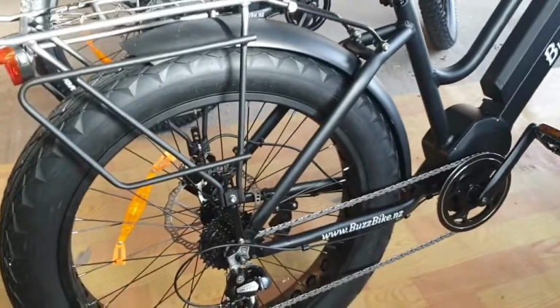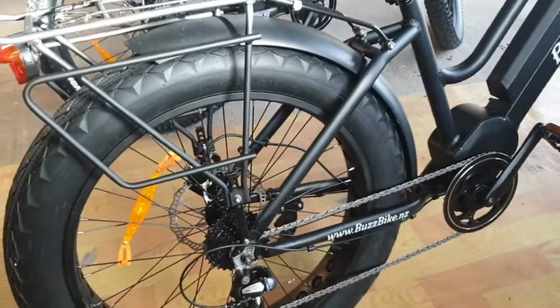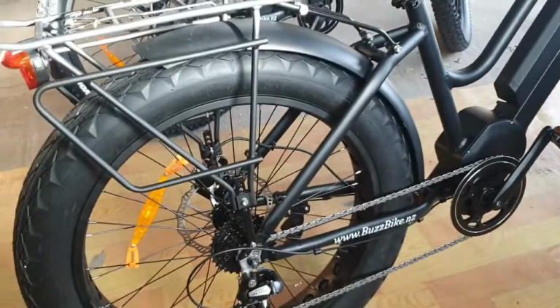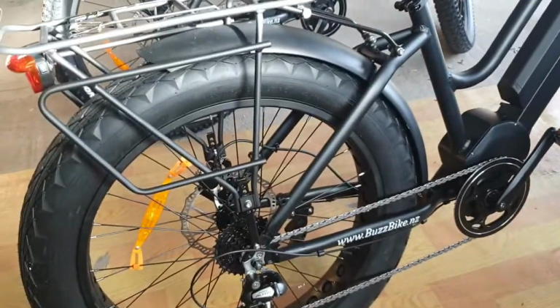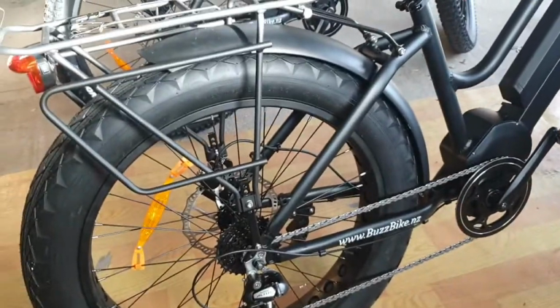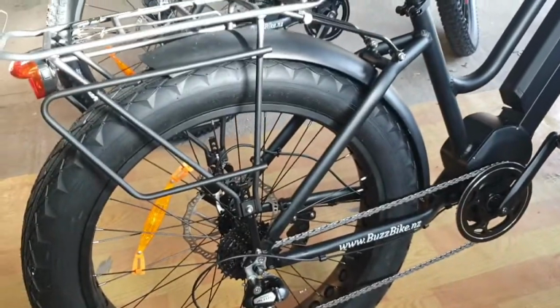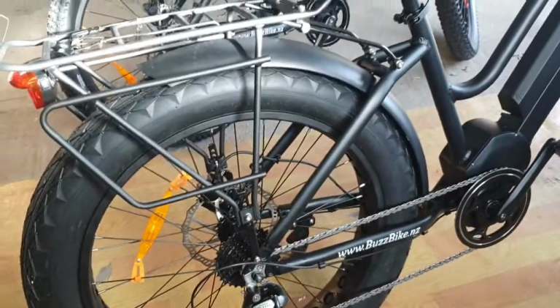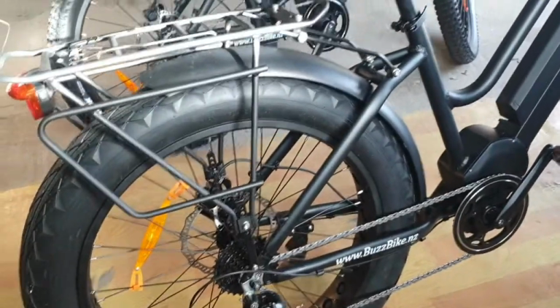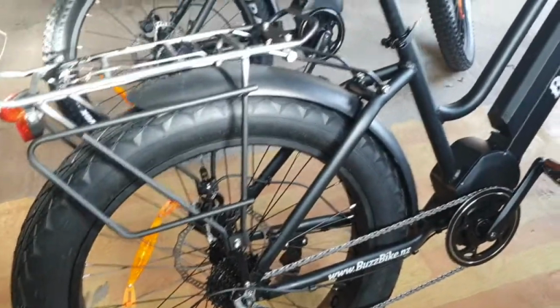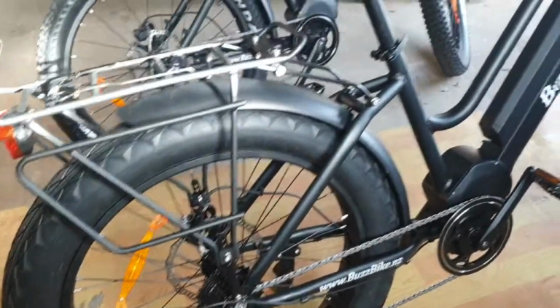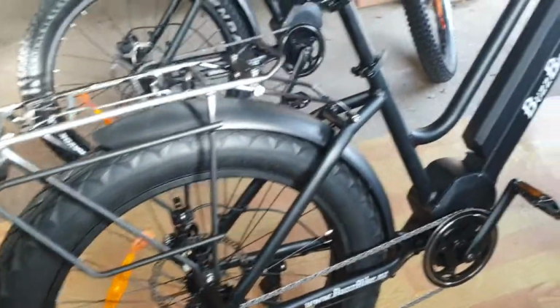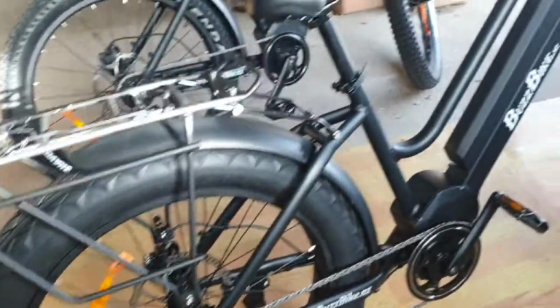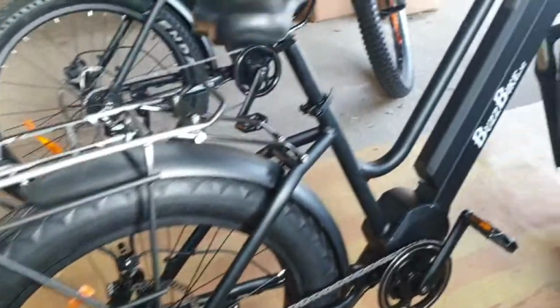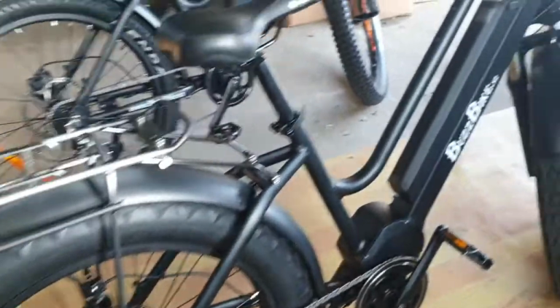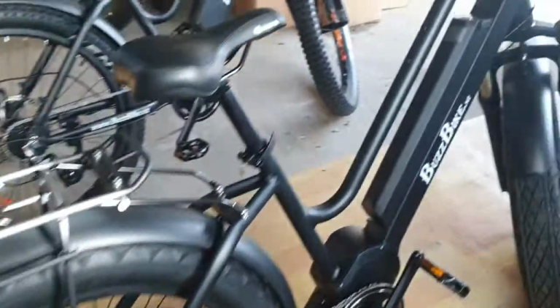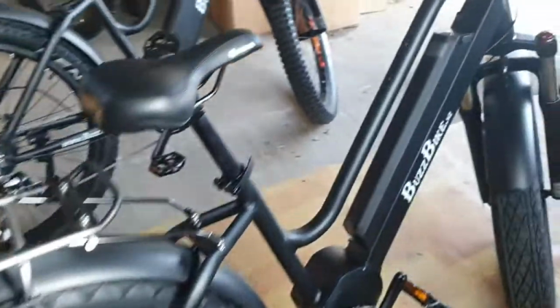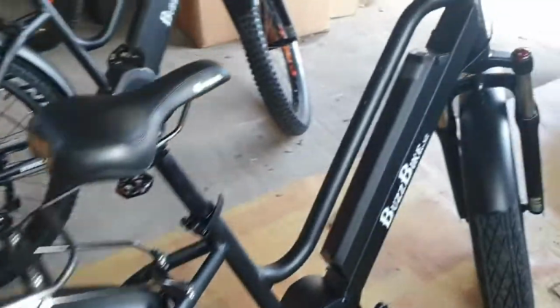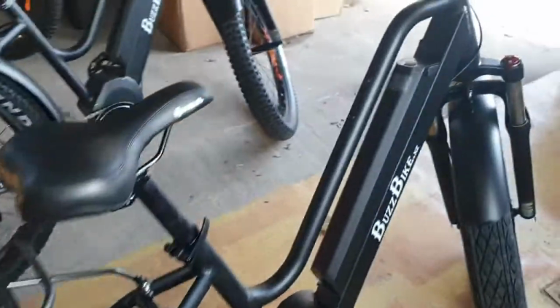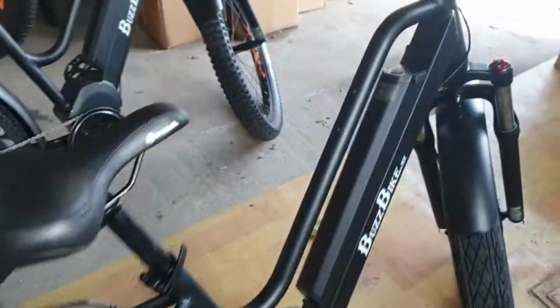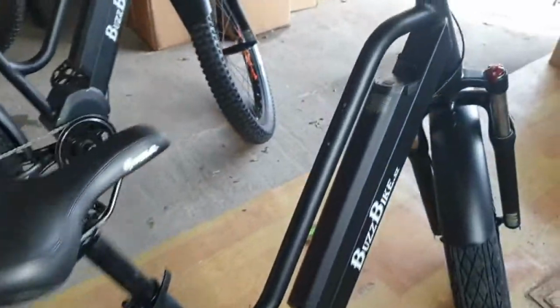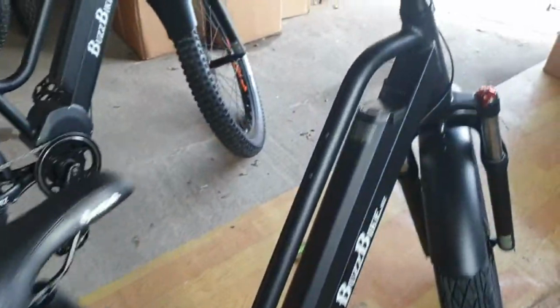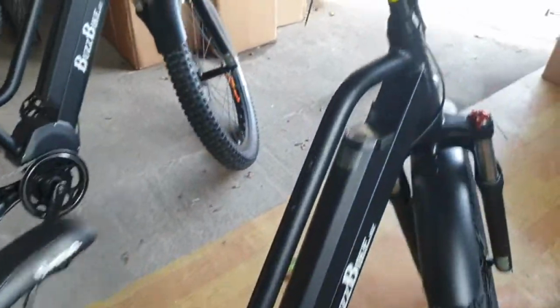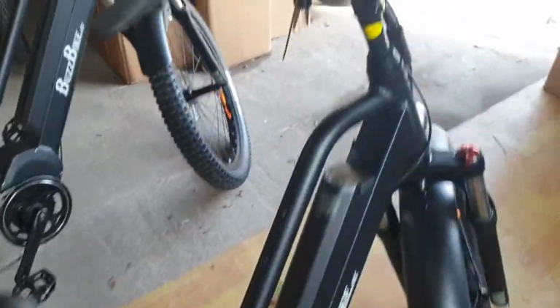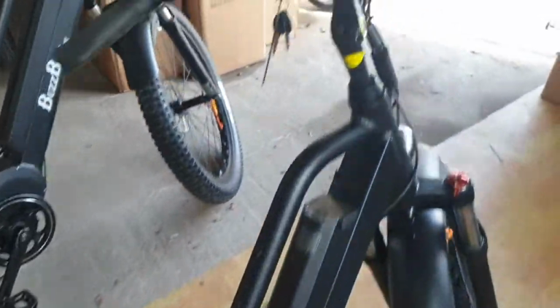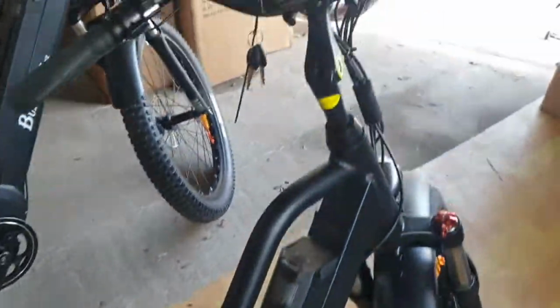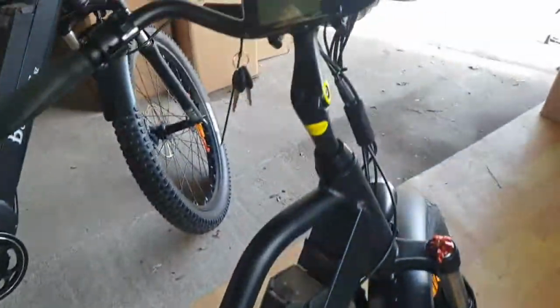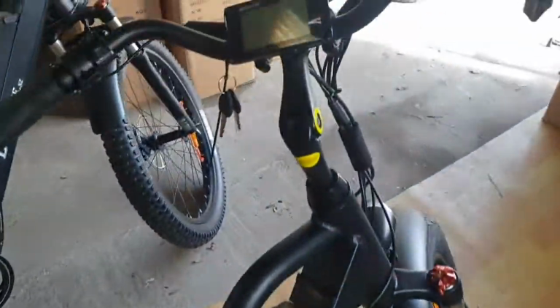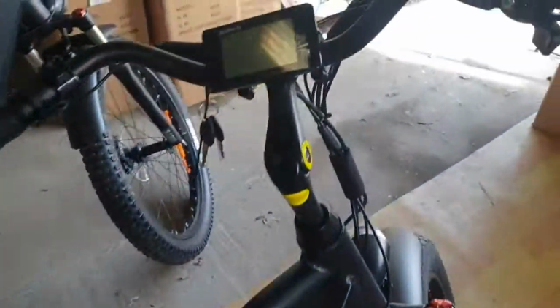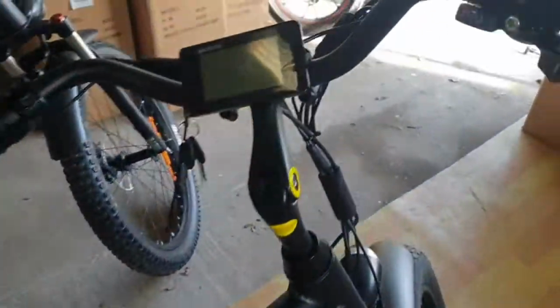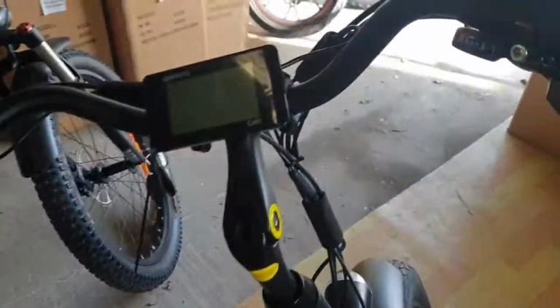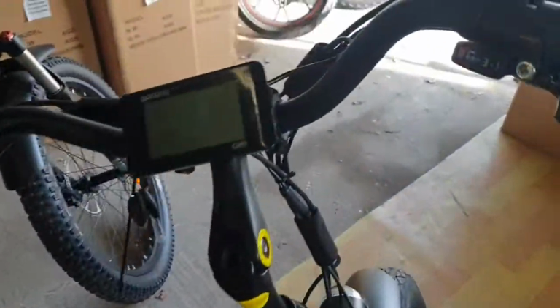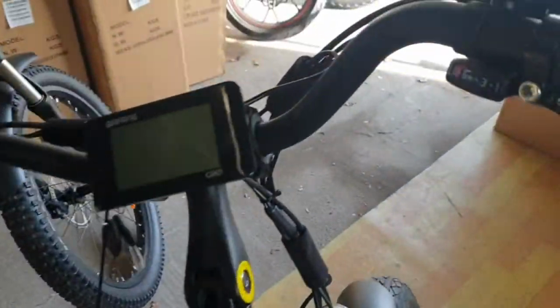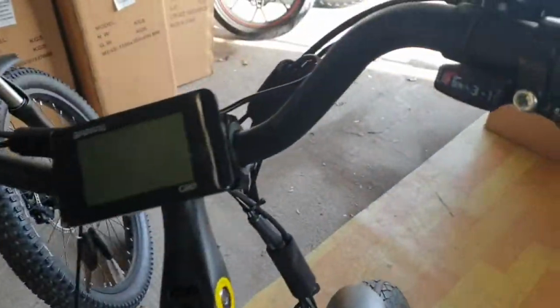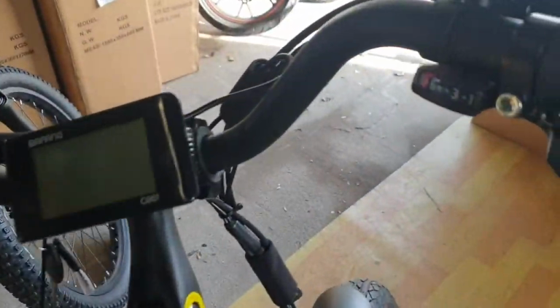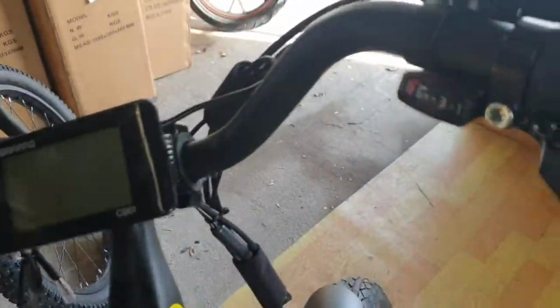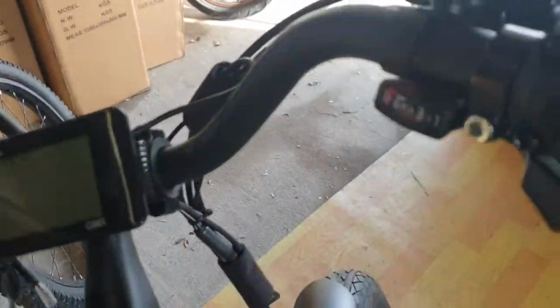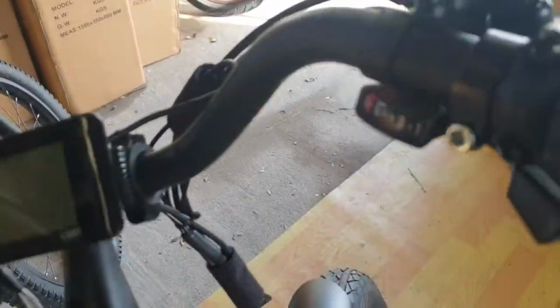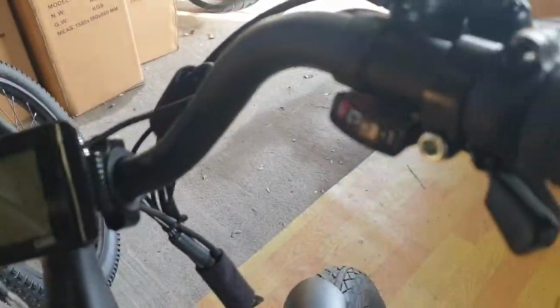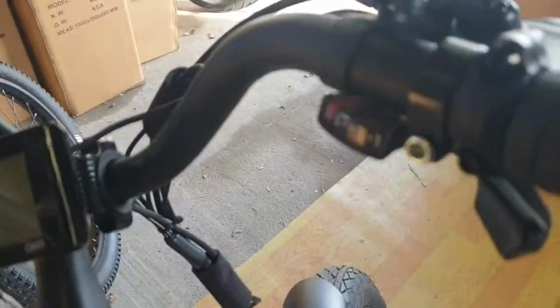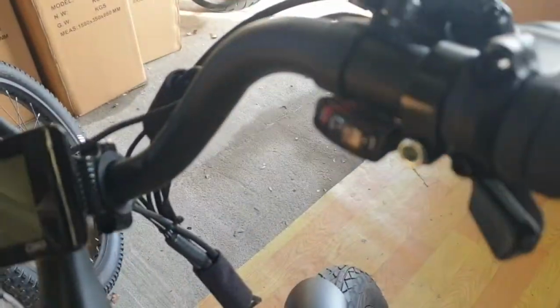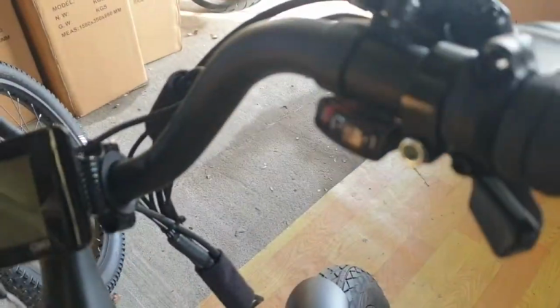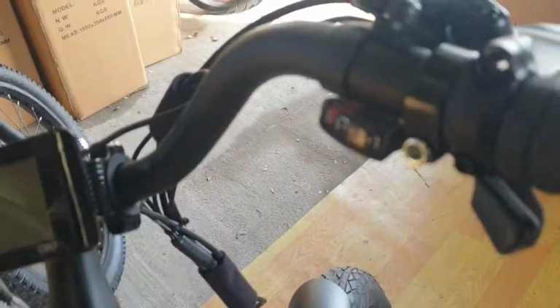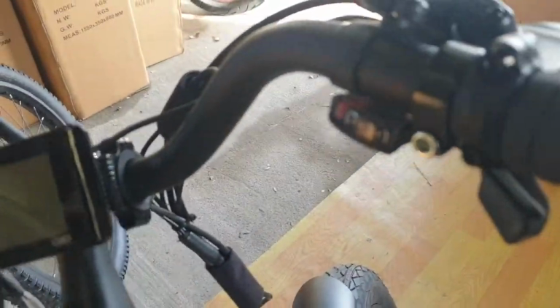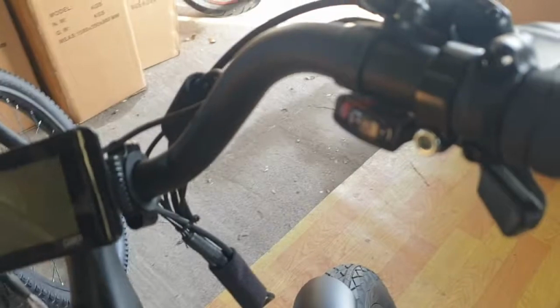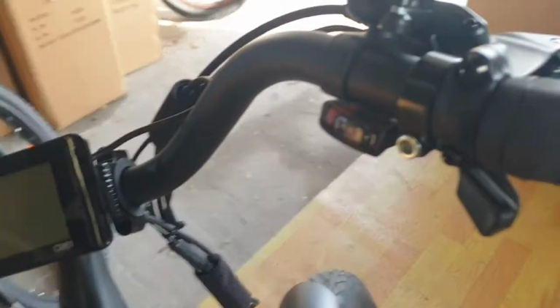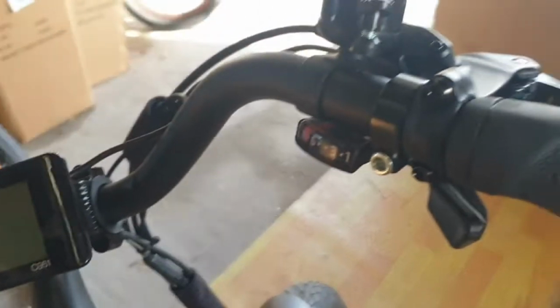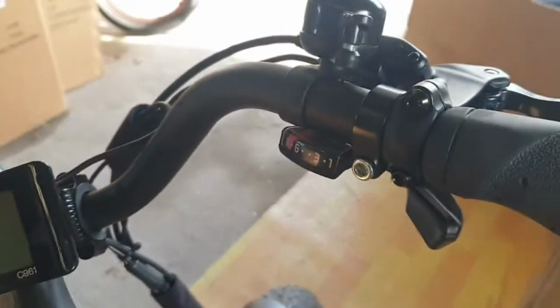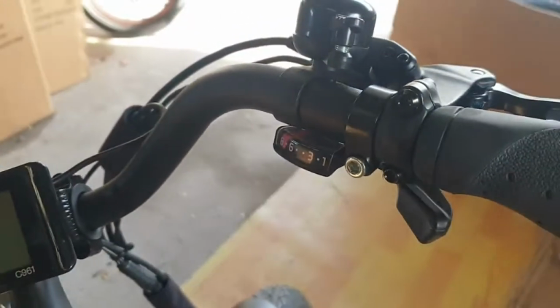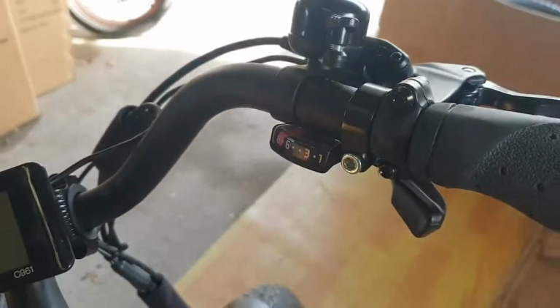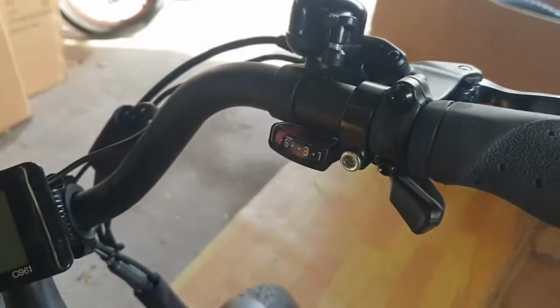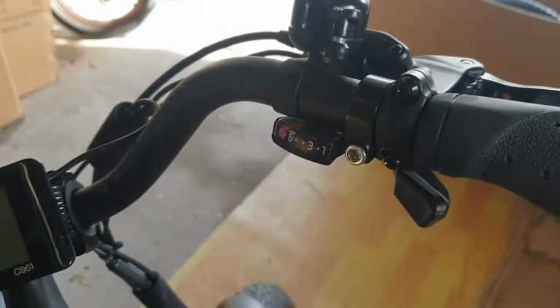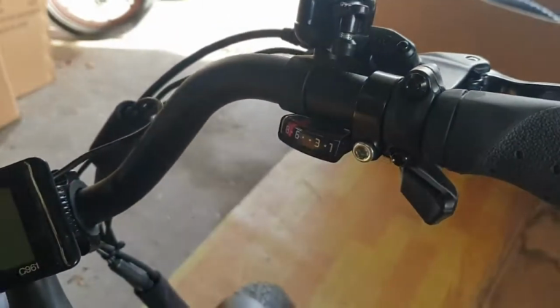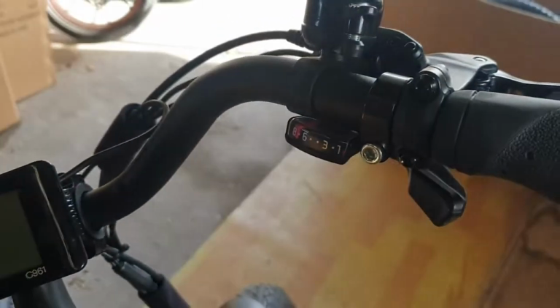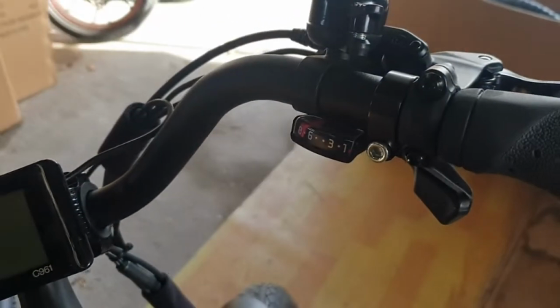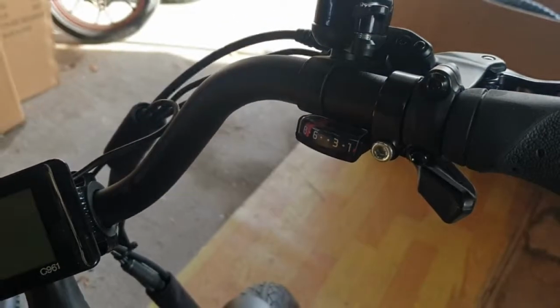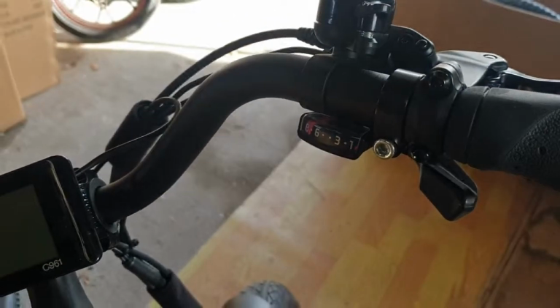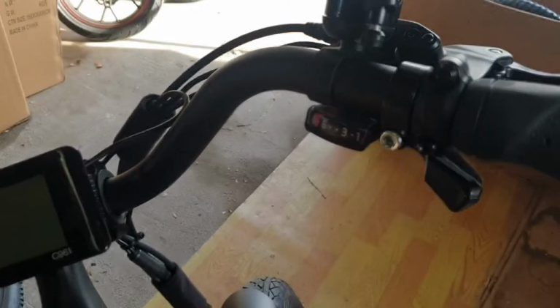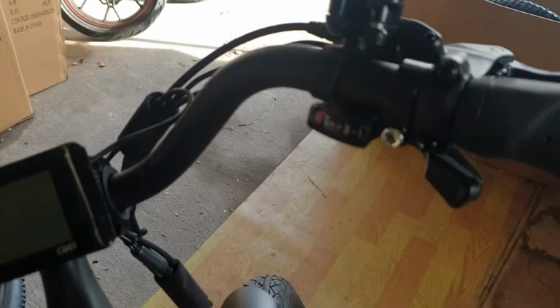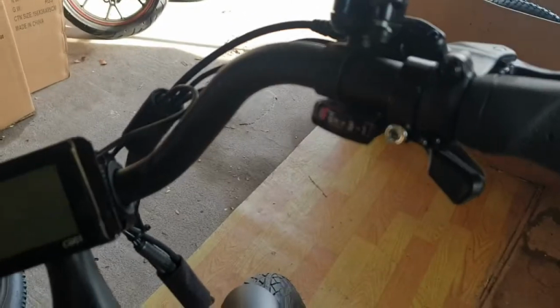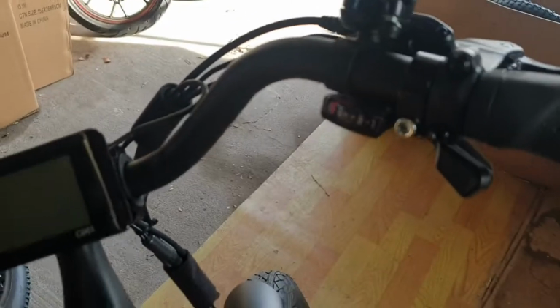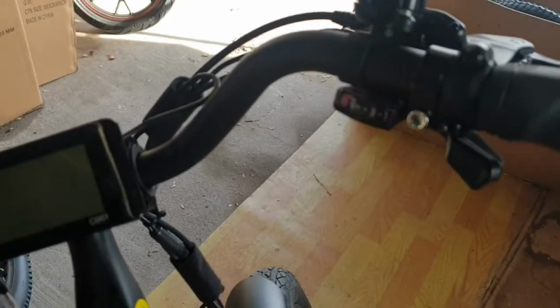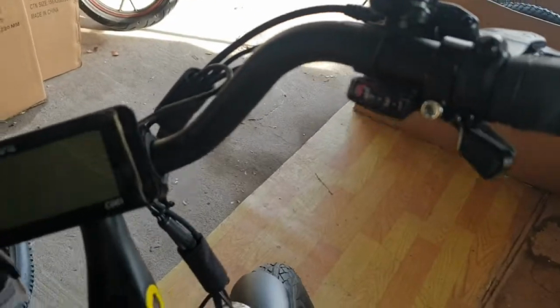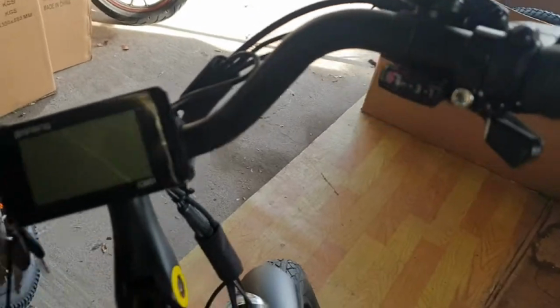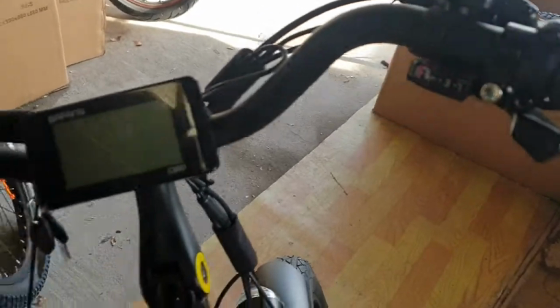Eight-speed Shimano on the back — so we've got eight gears up there.